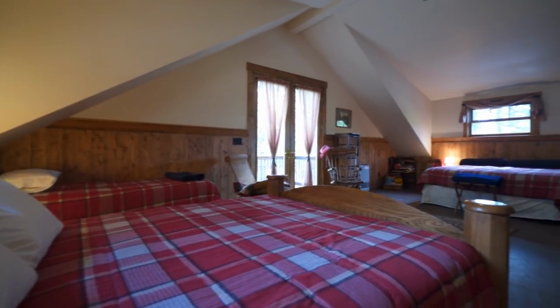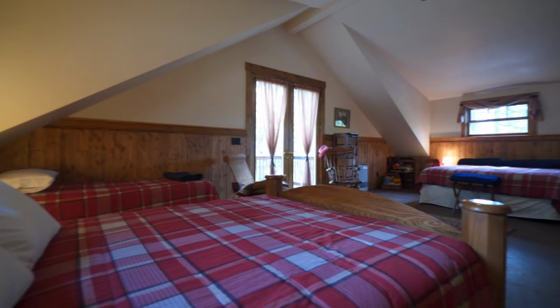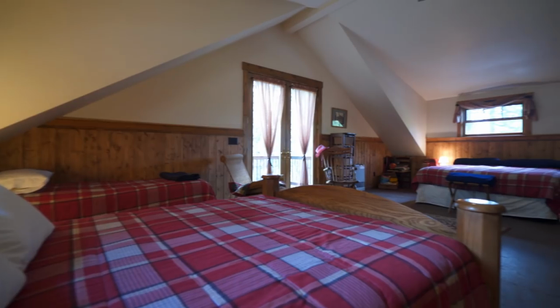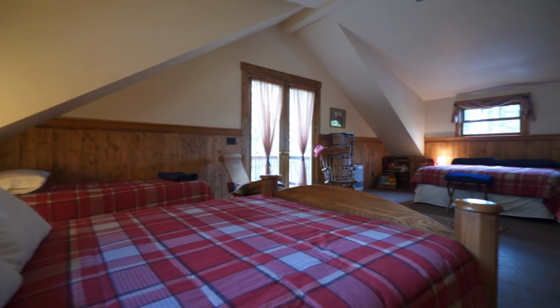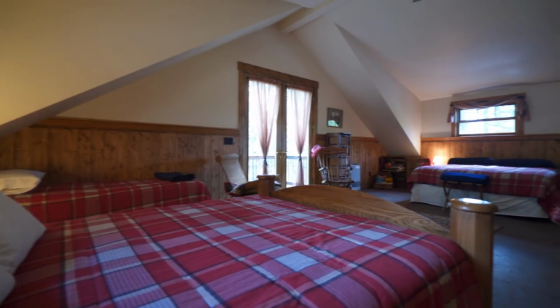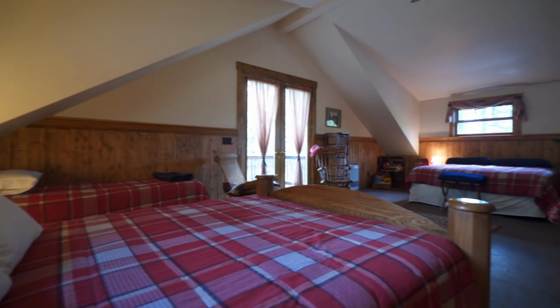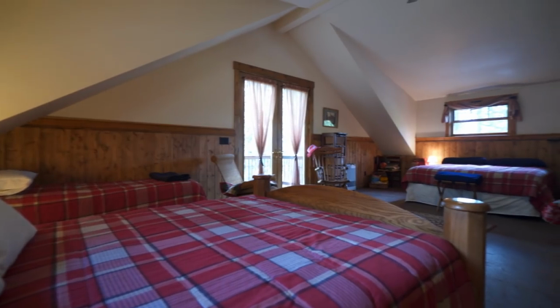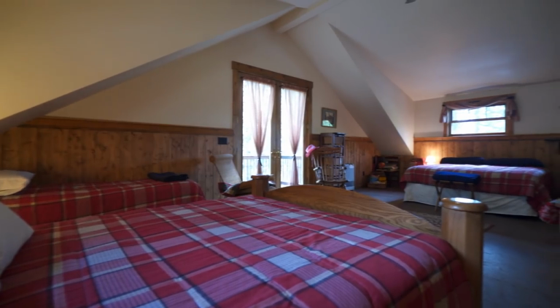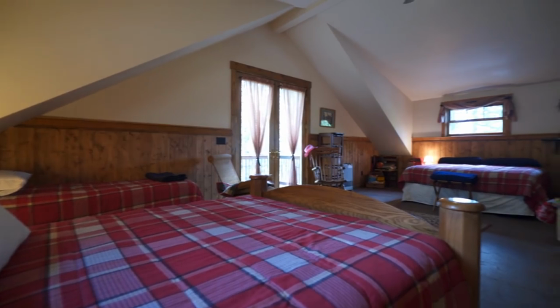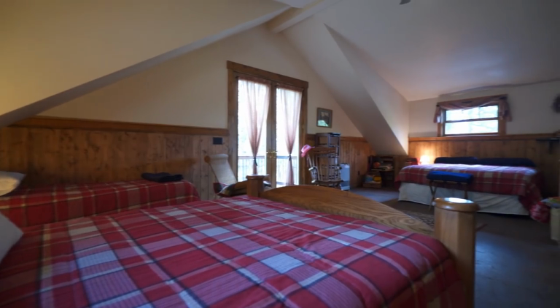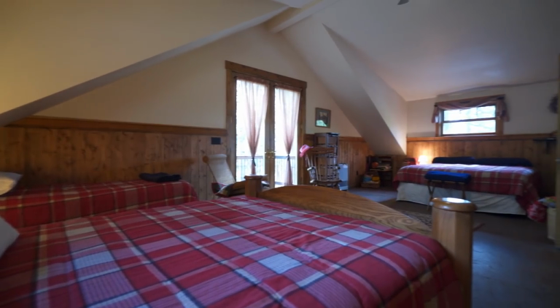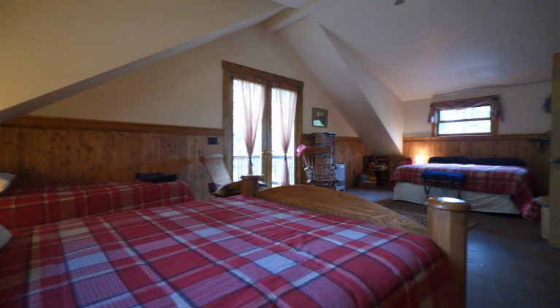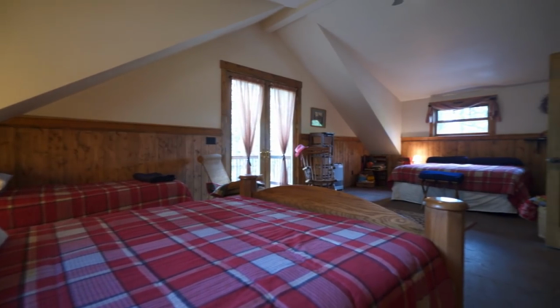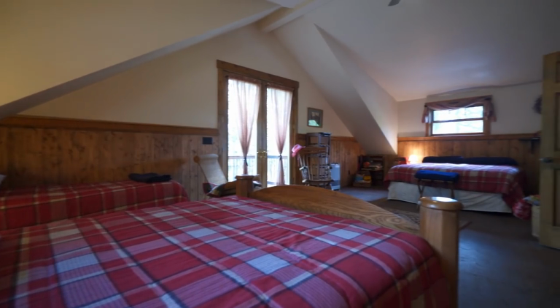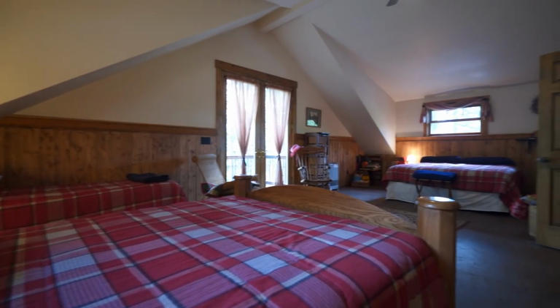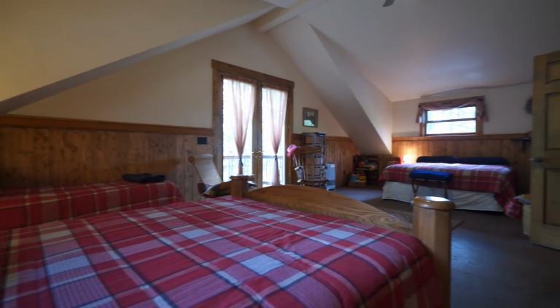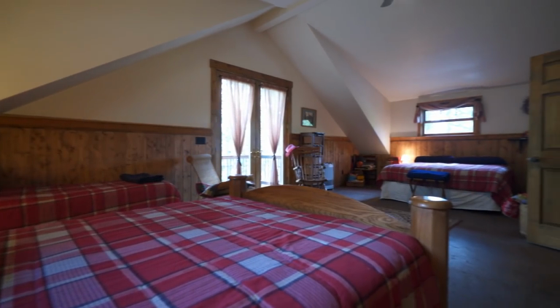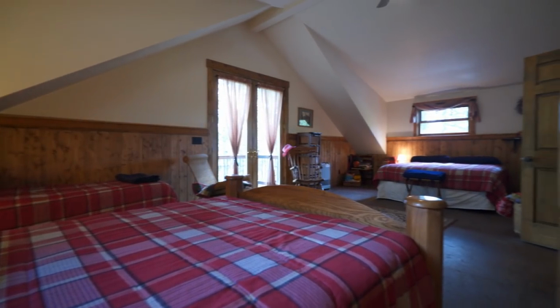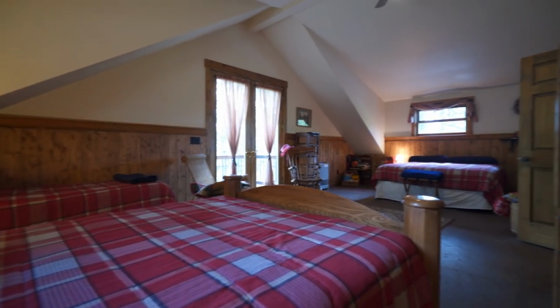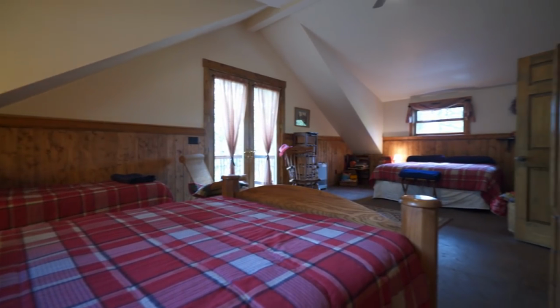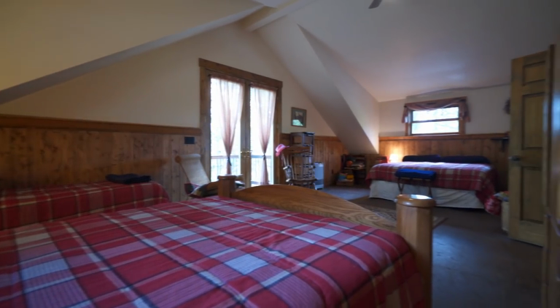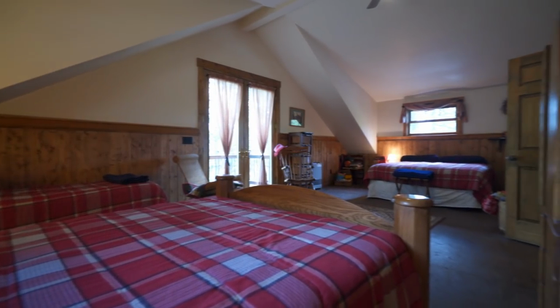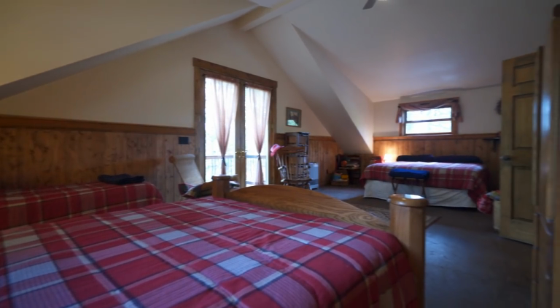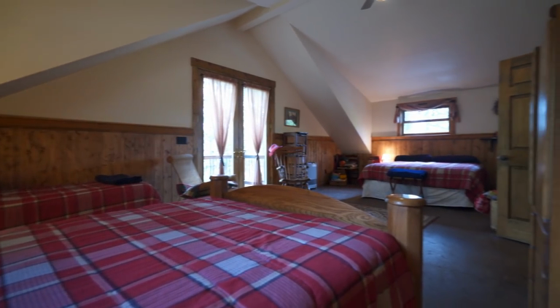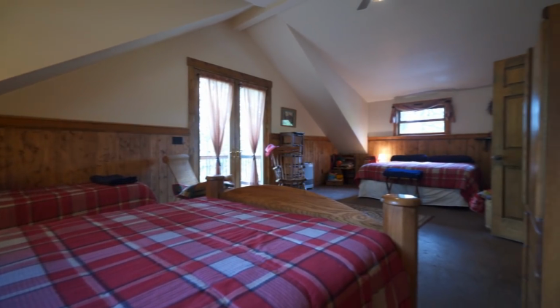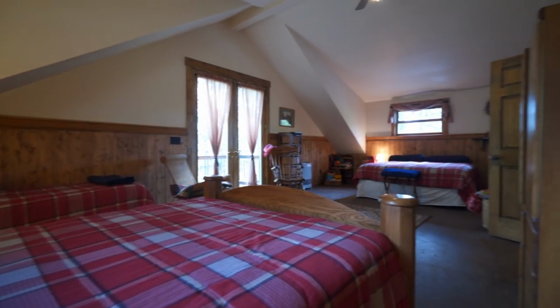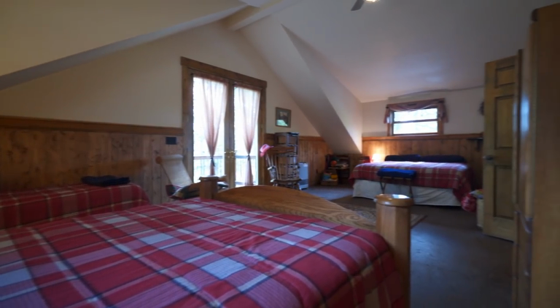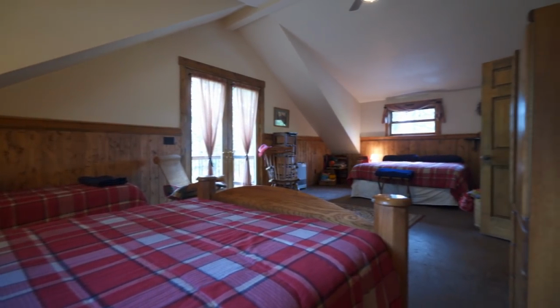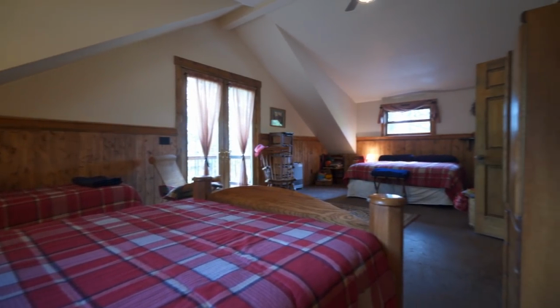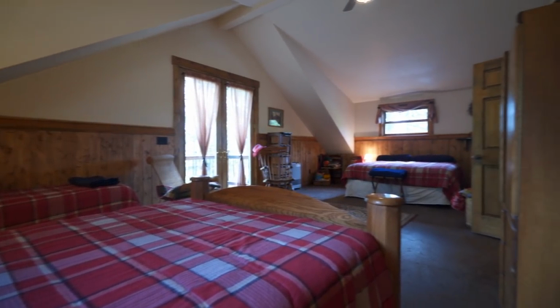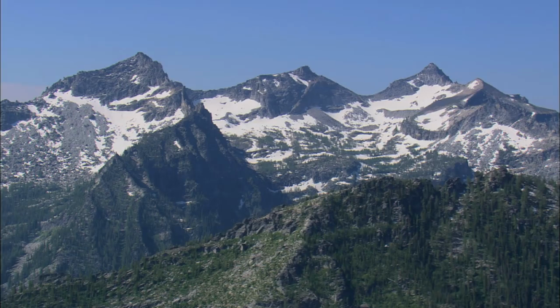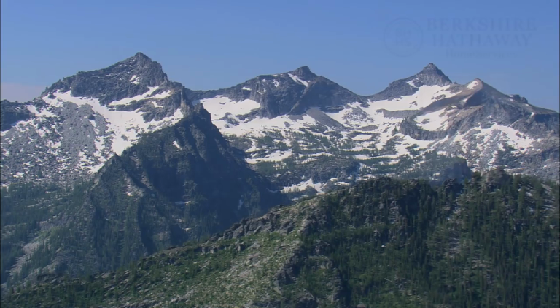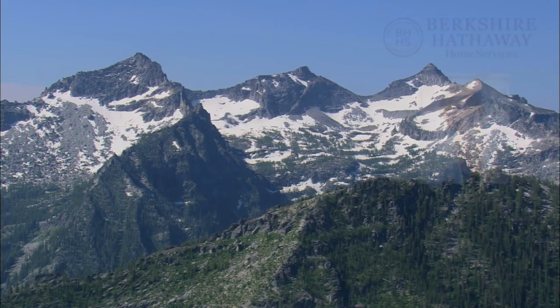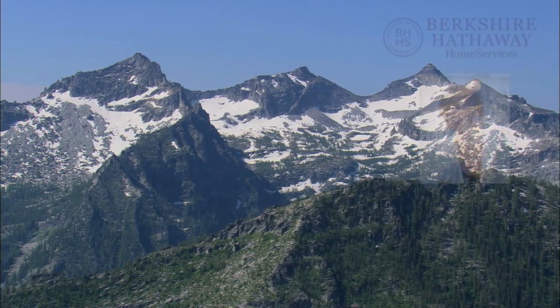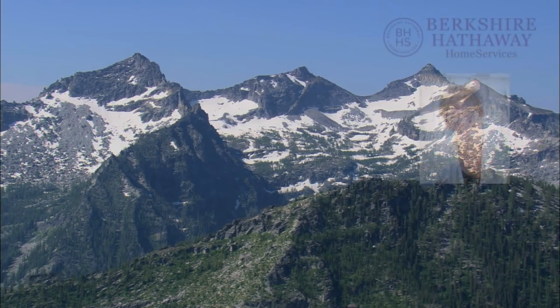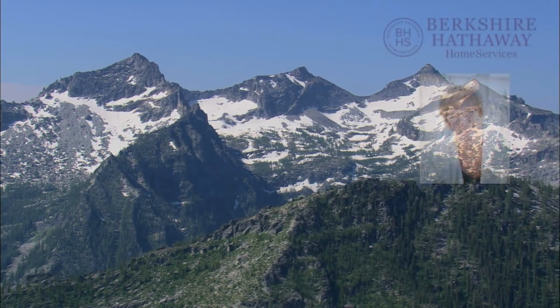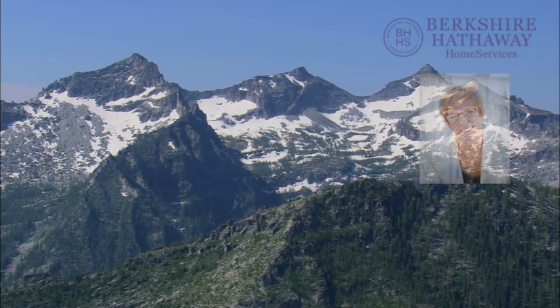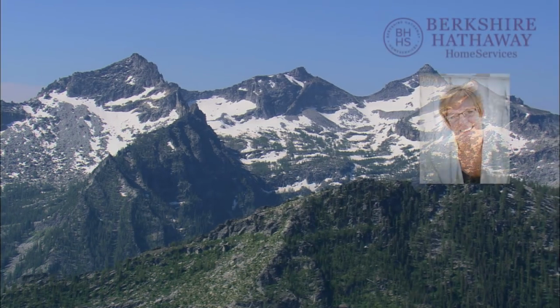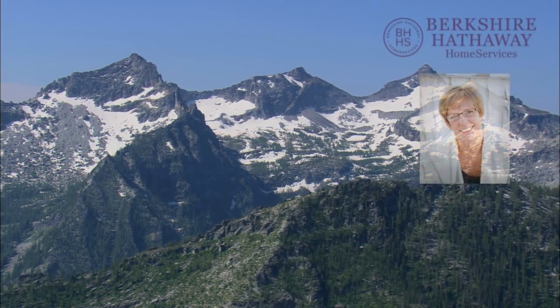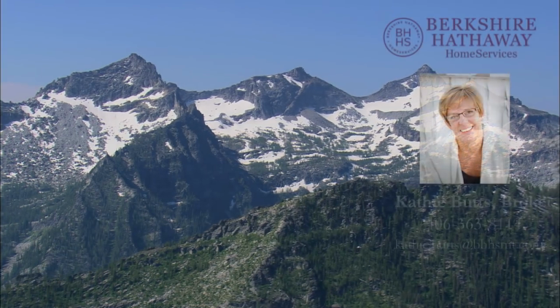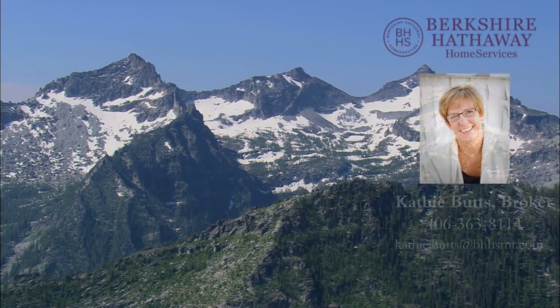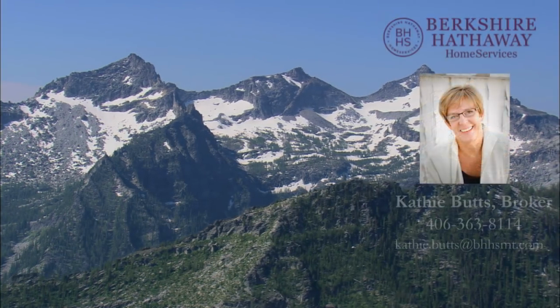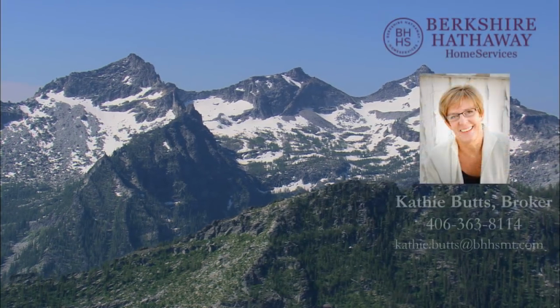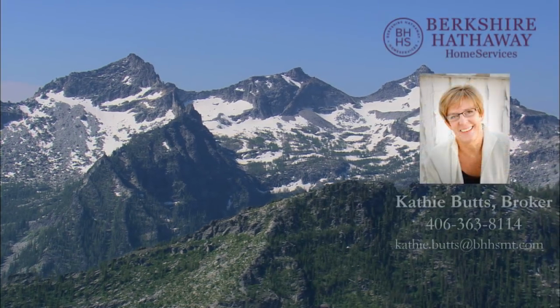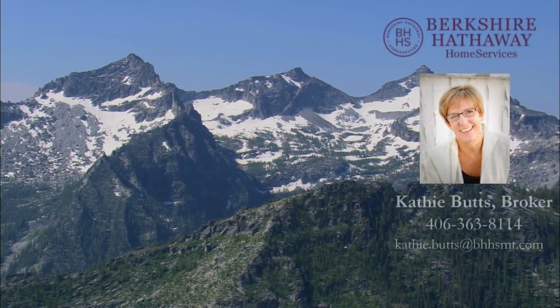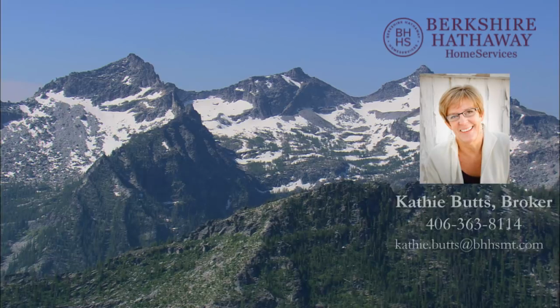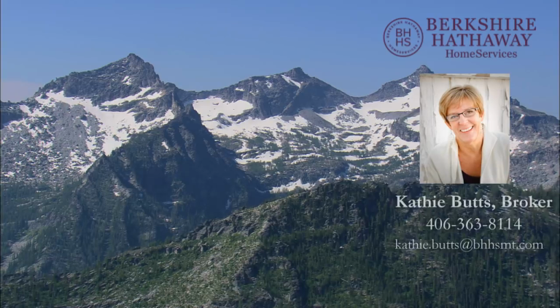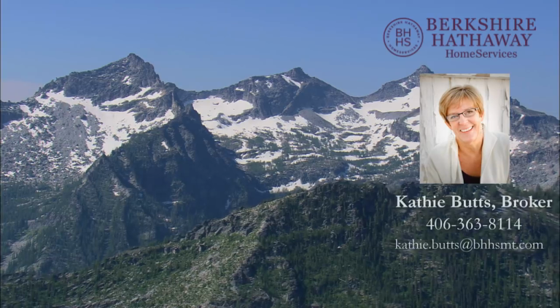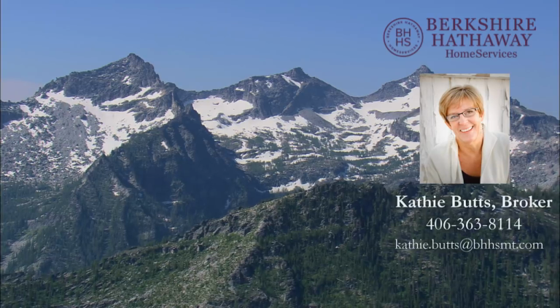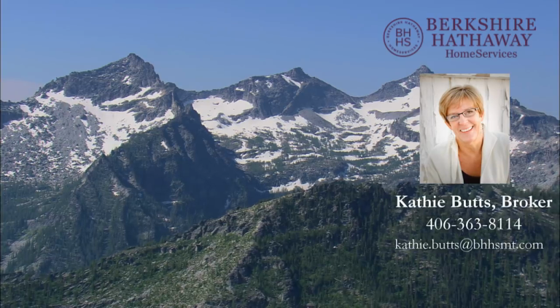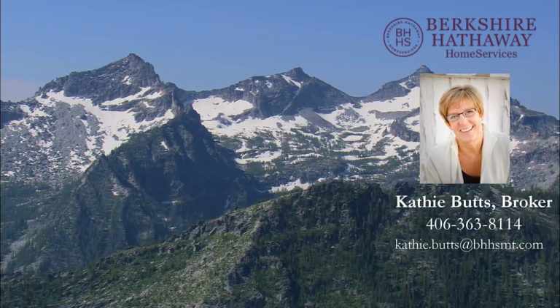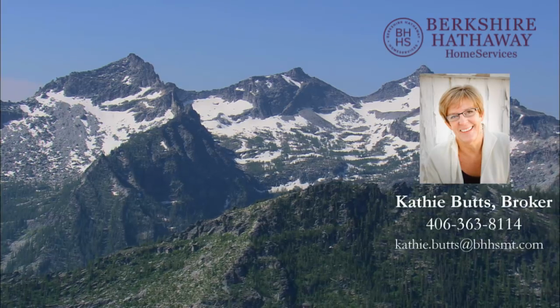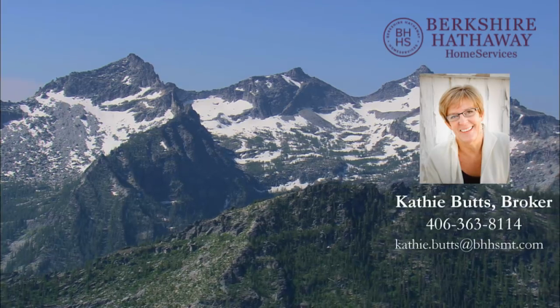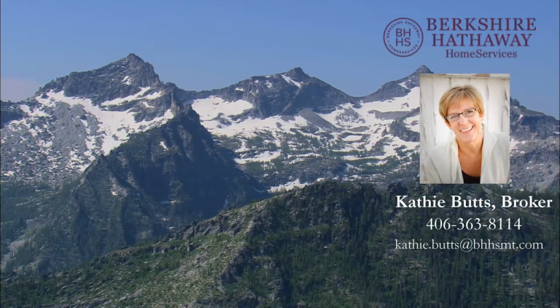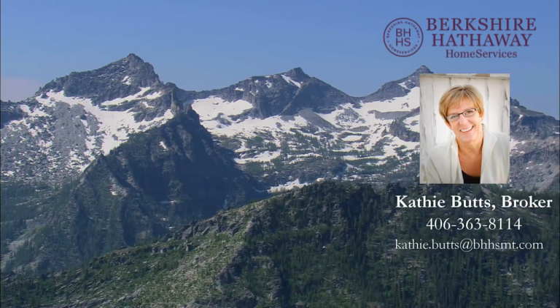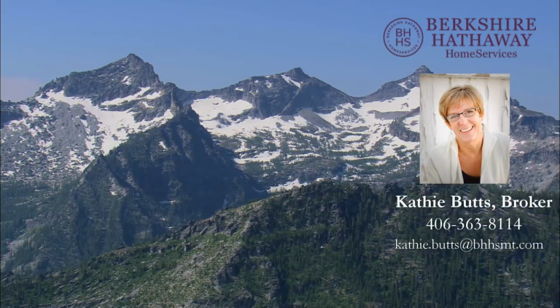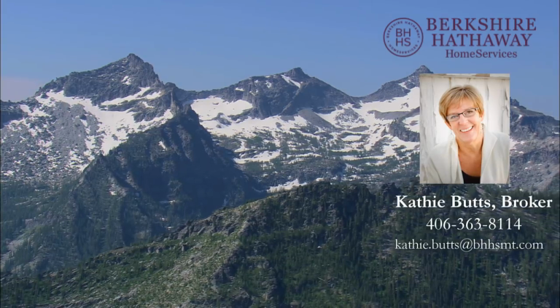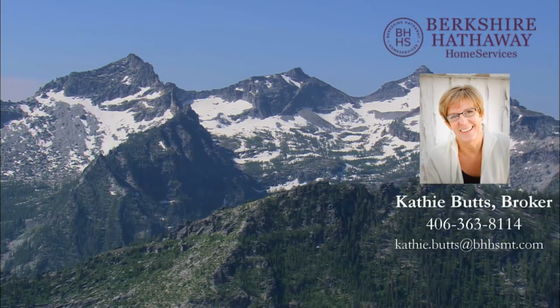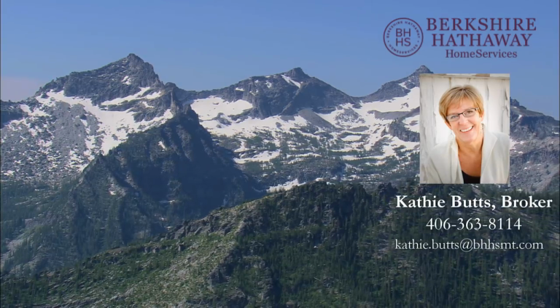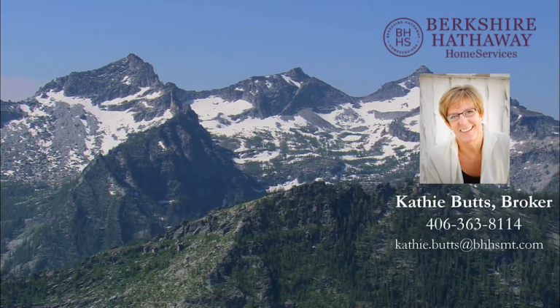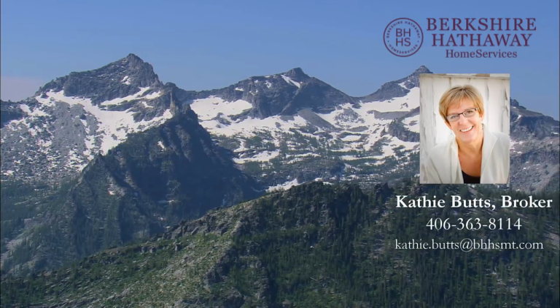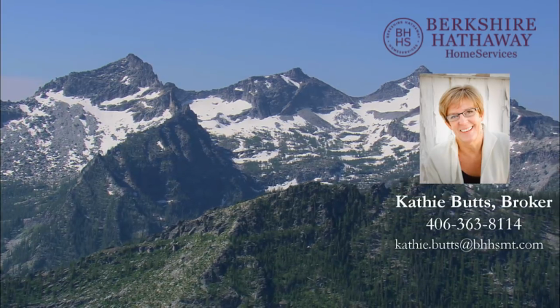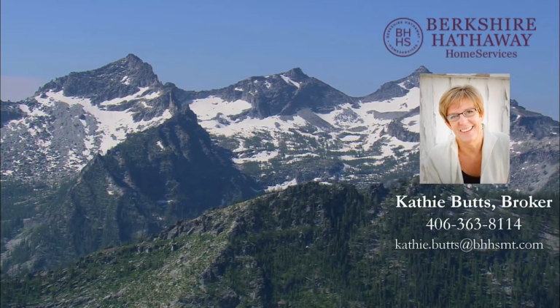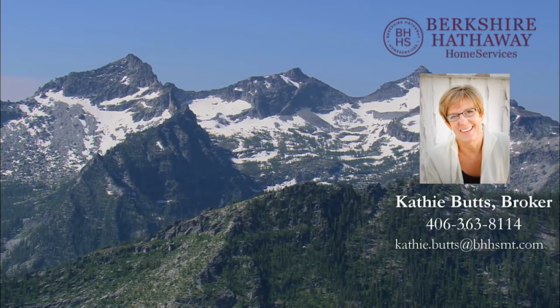If you'd like further information regarding this Bitterroot home, please contact Kathy Butts at Berkshire Hathaway Montana Properties.